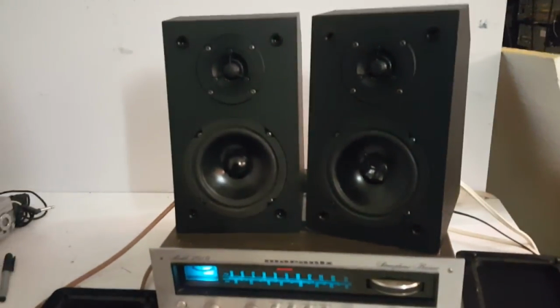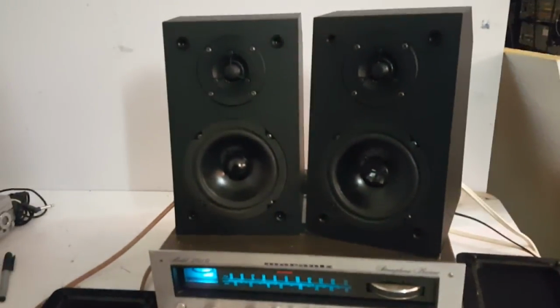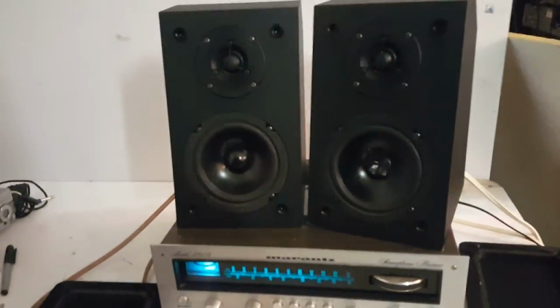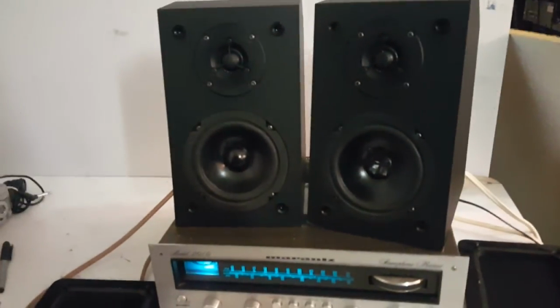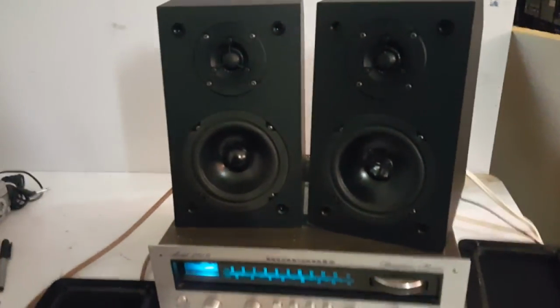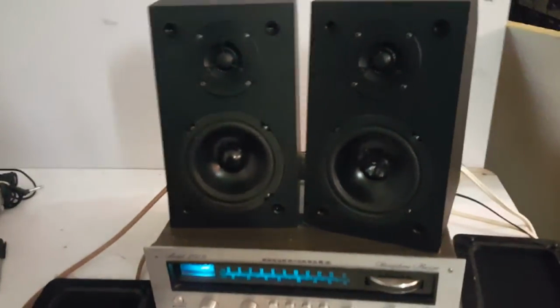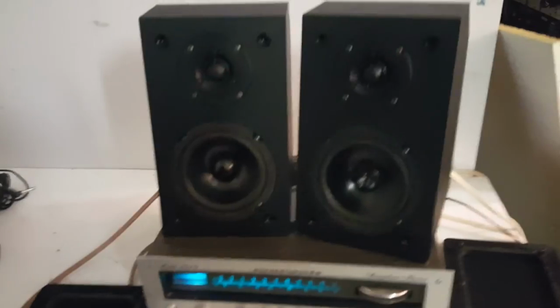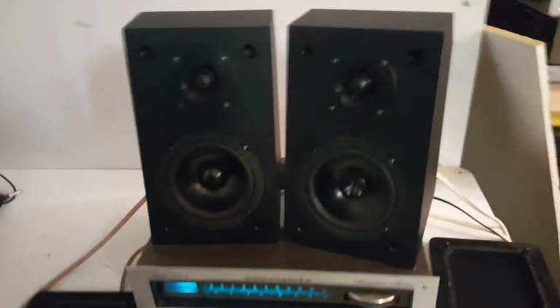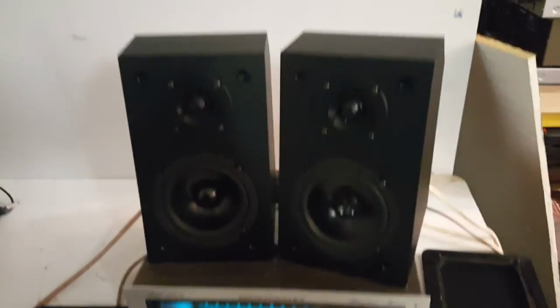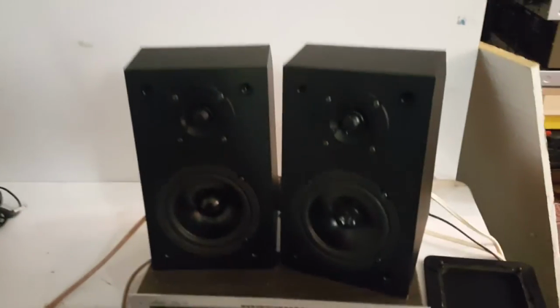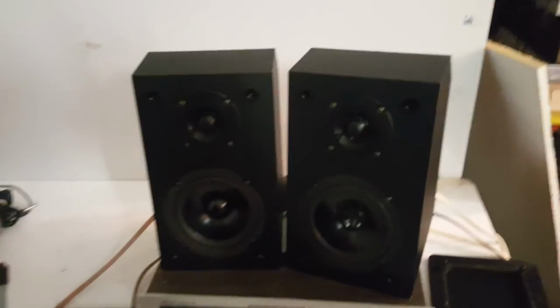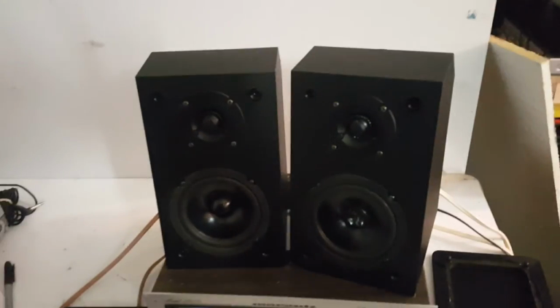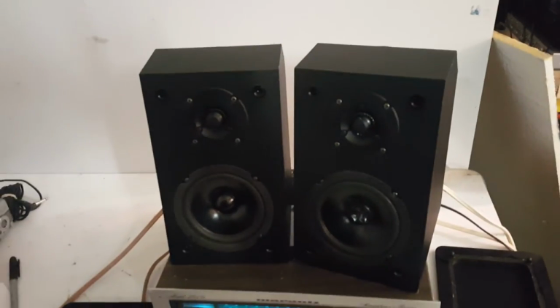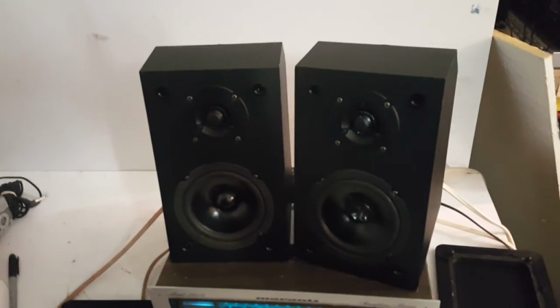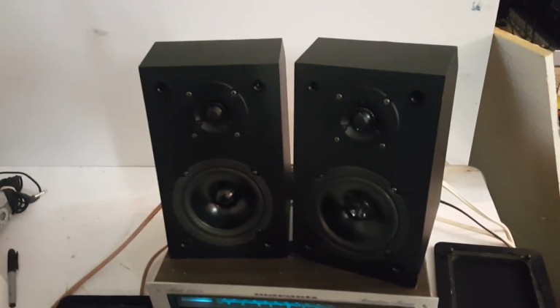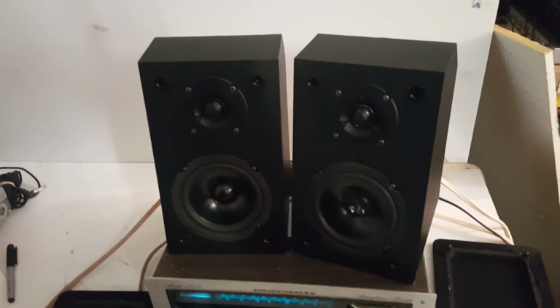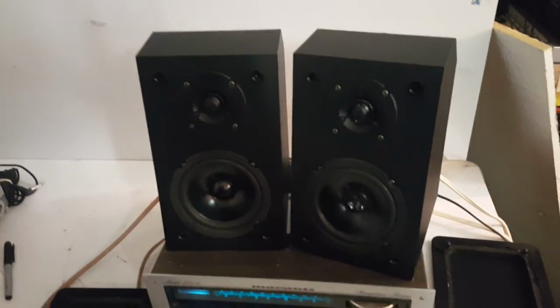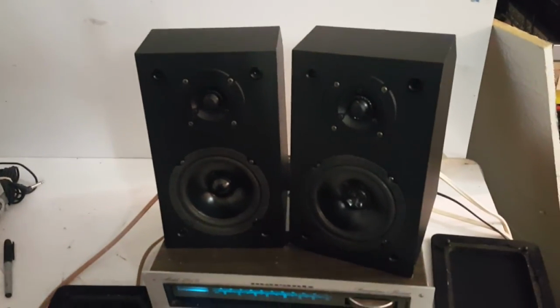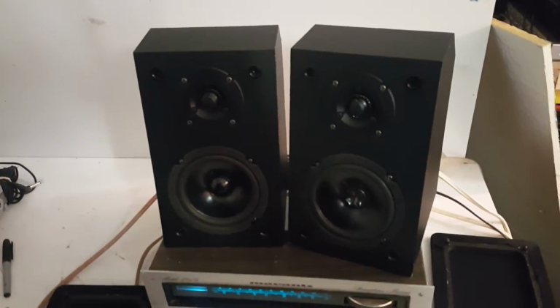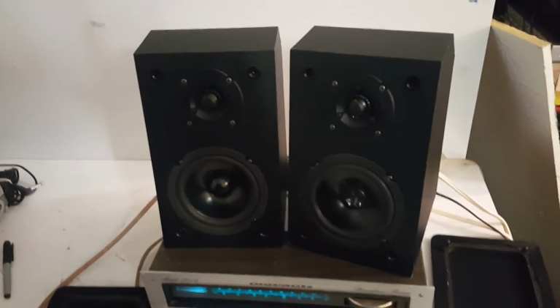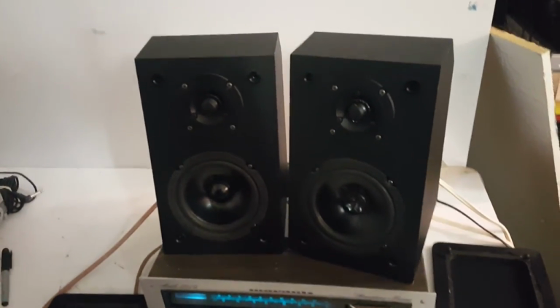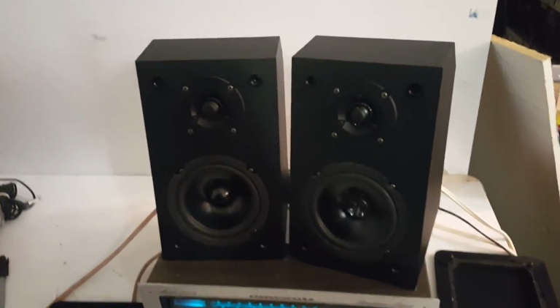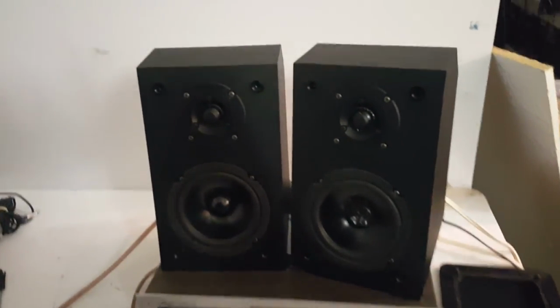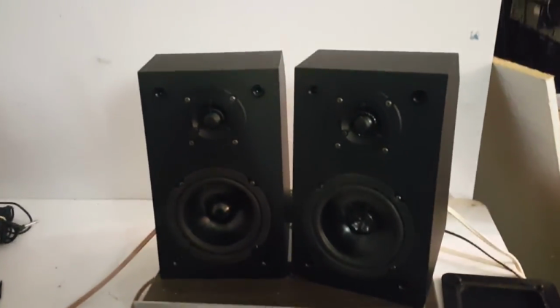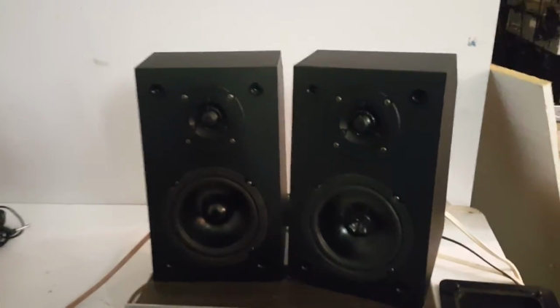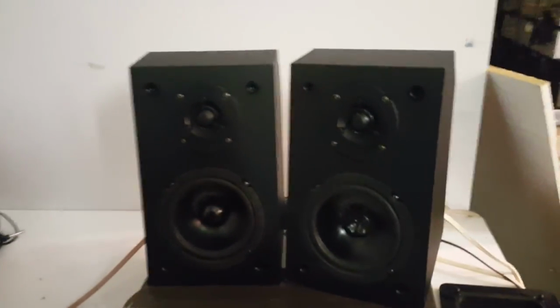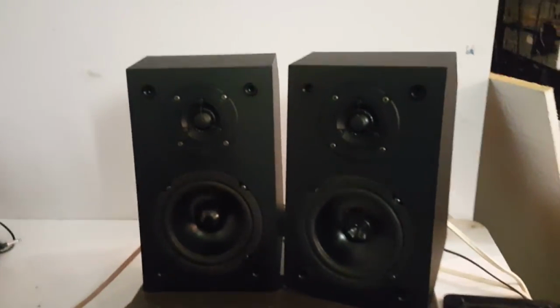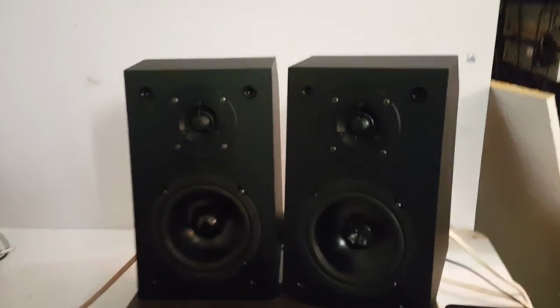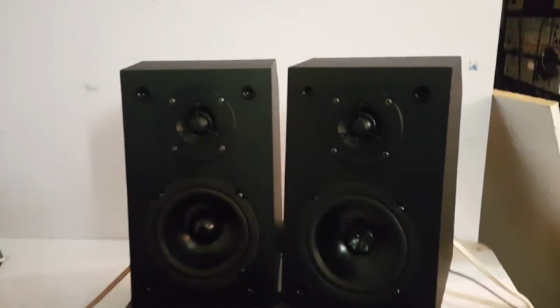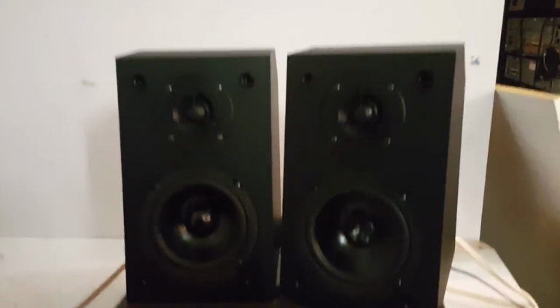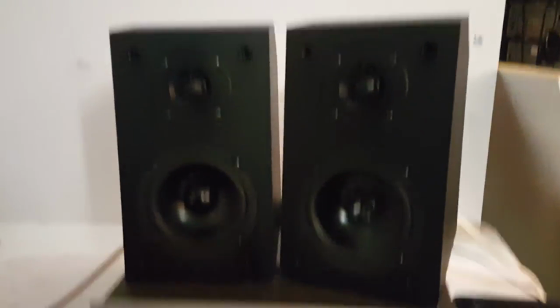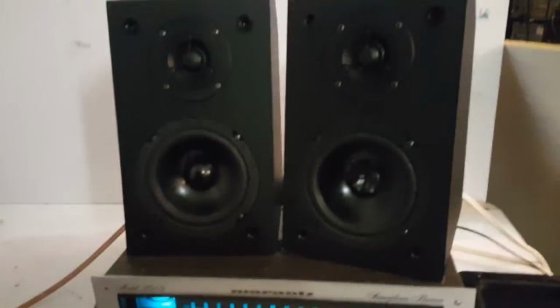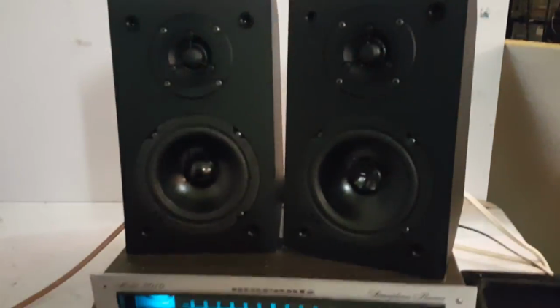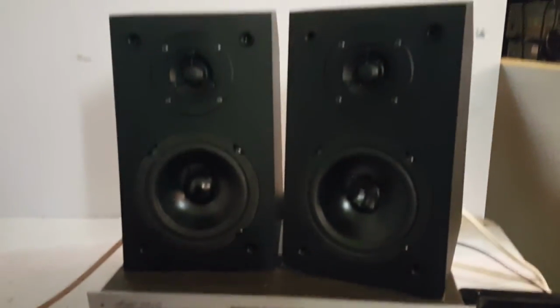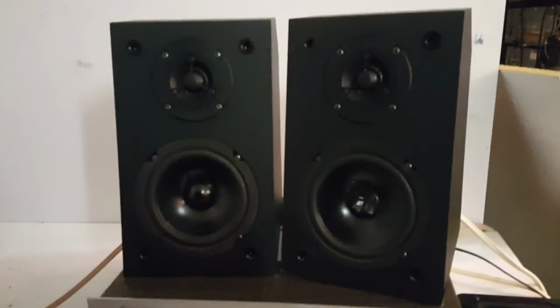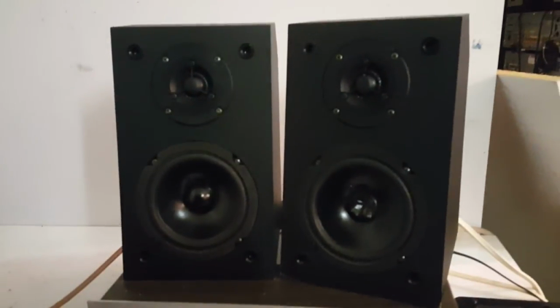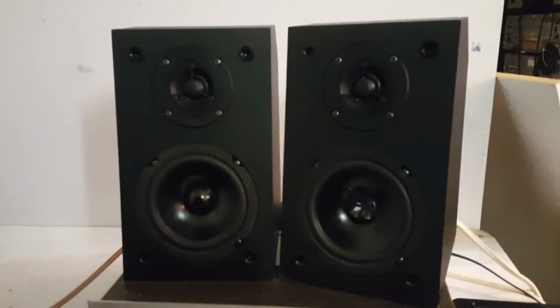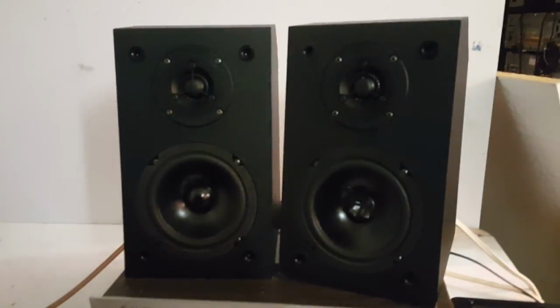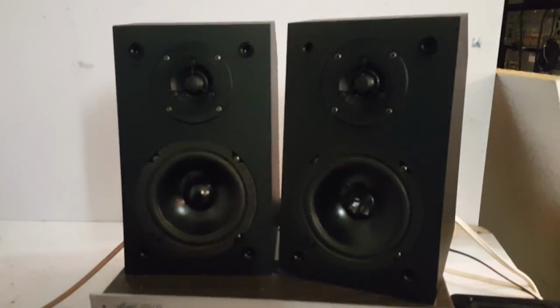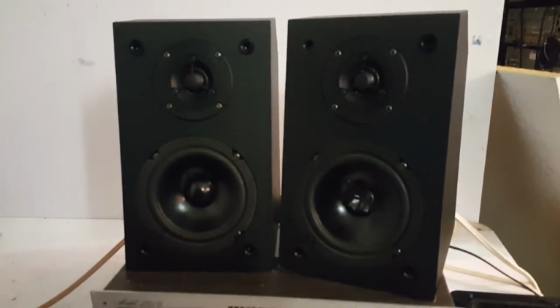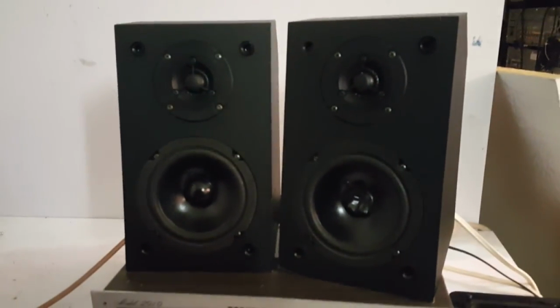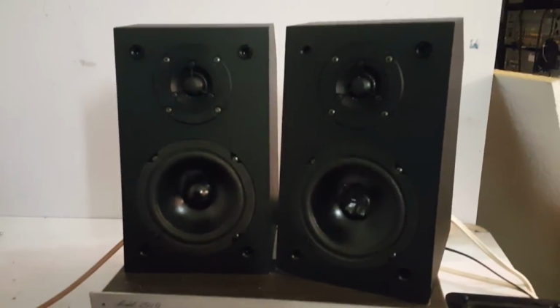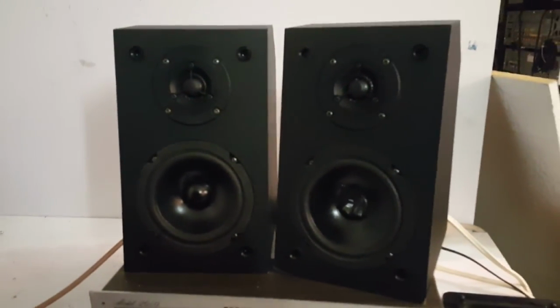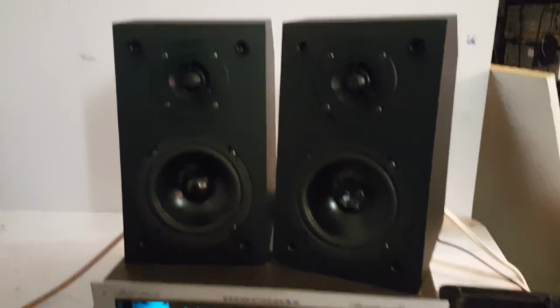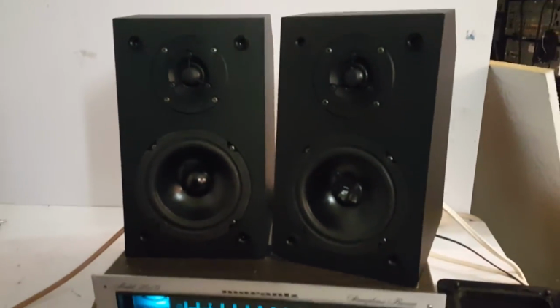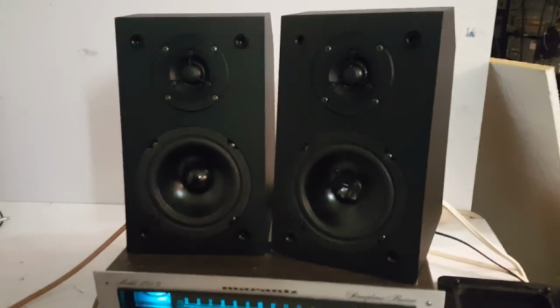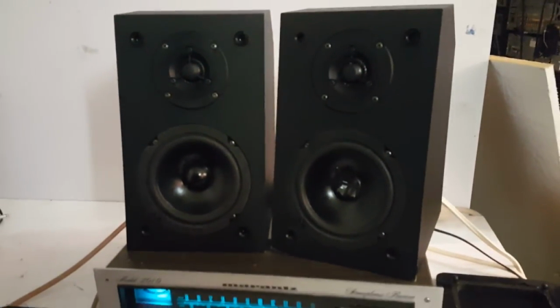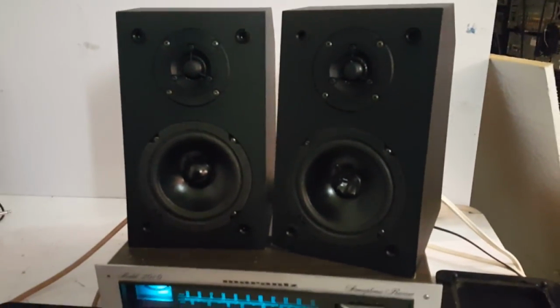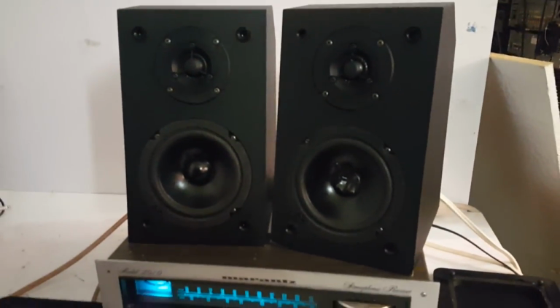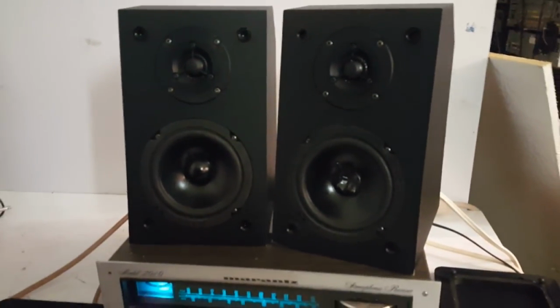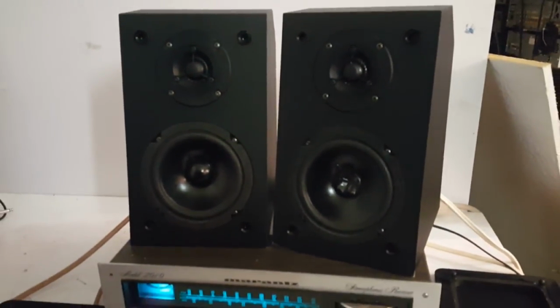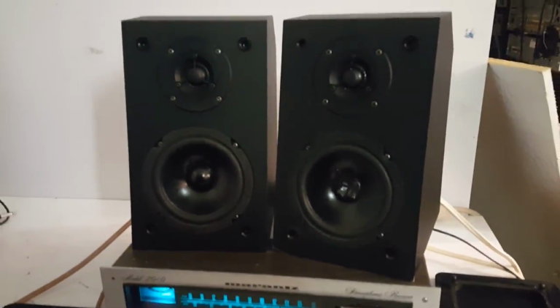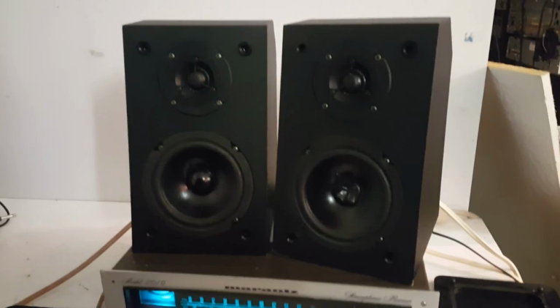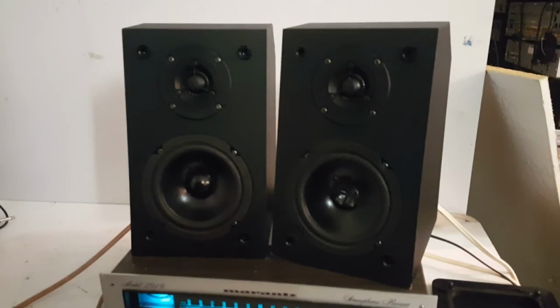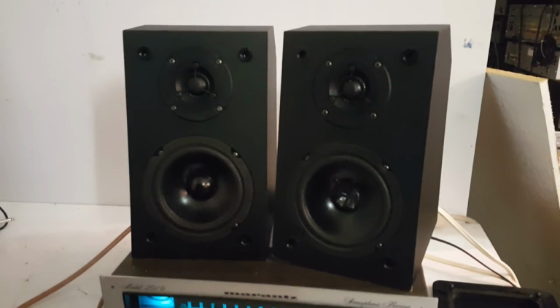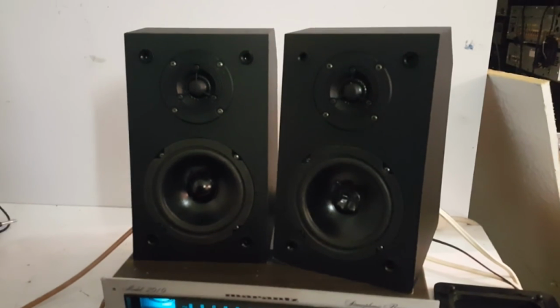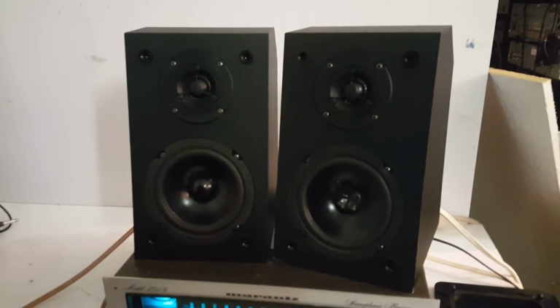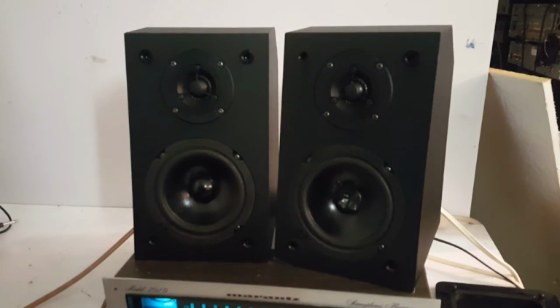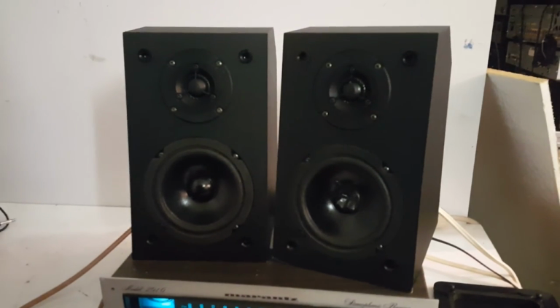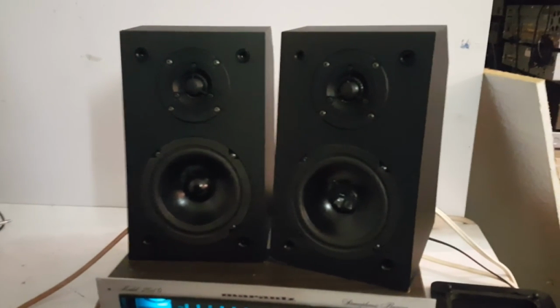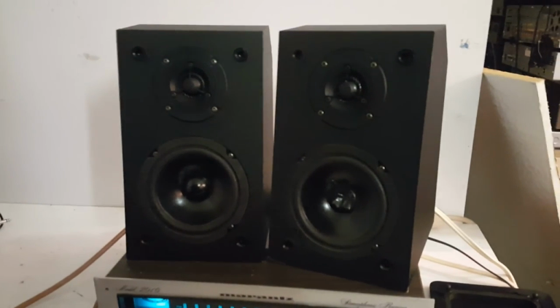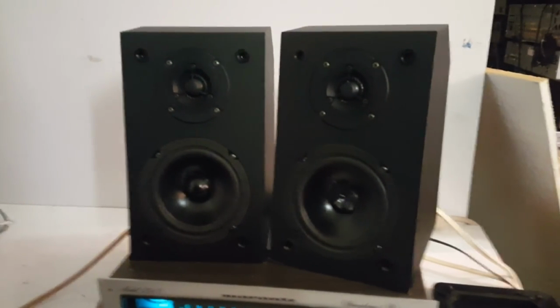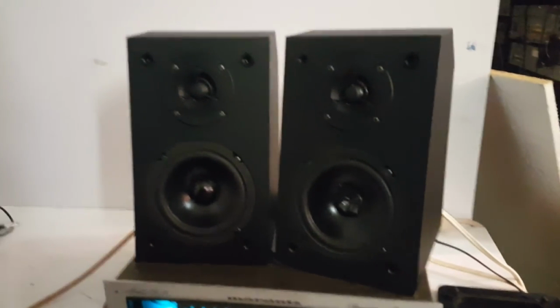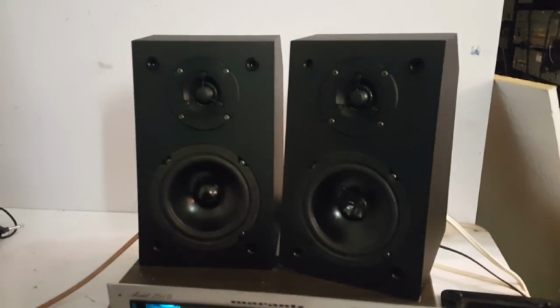Hopefully that gives you a good feel. Good speakers, good sound. Let me know if you have any questions — these will be up for auction.